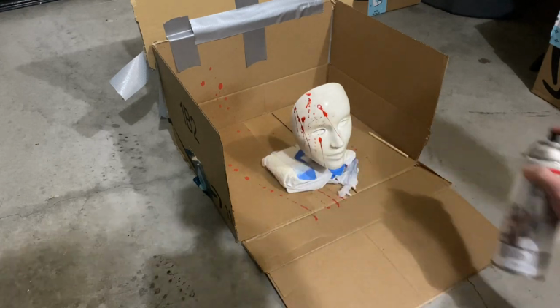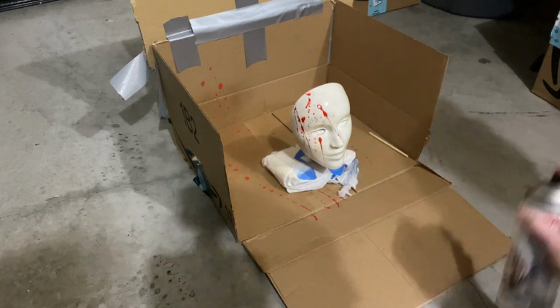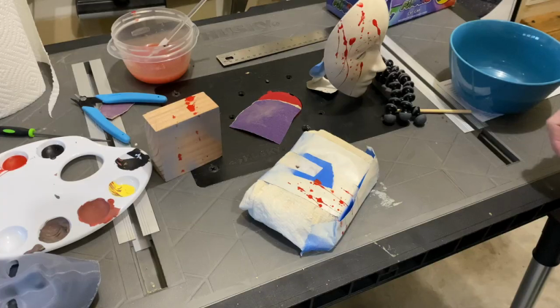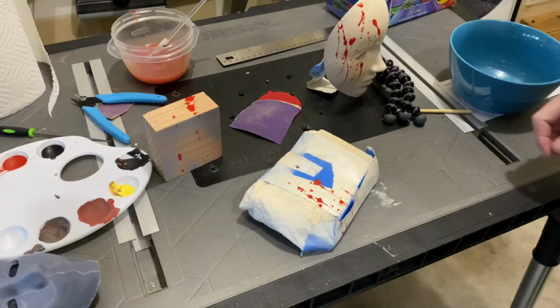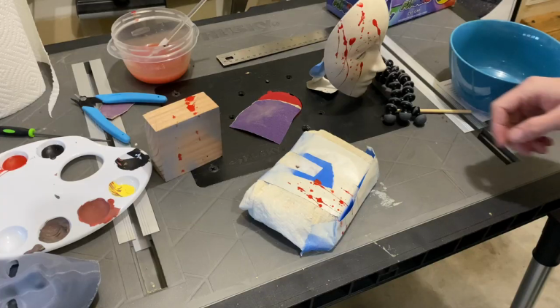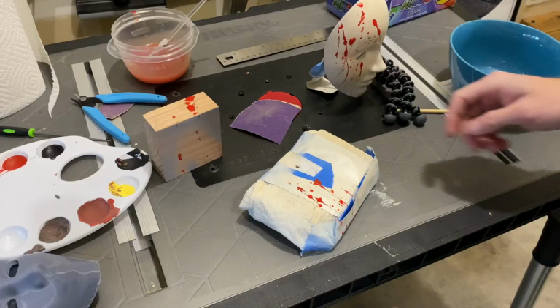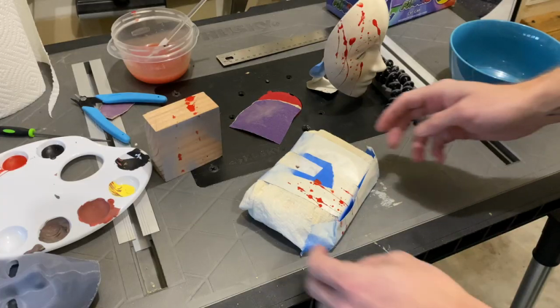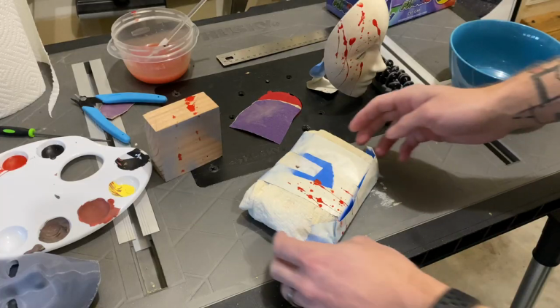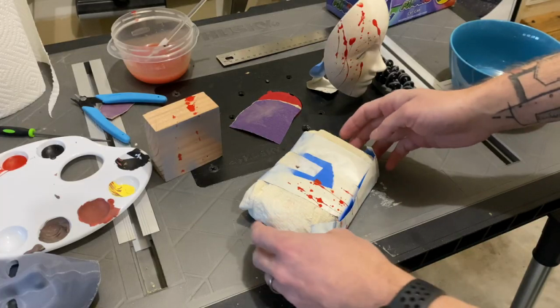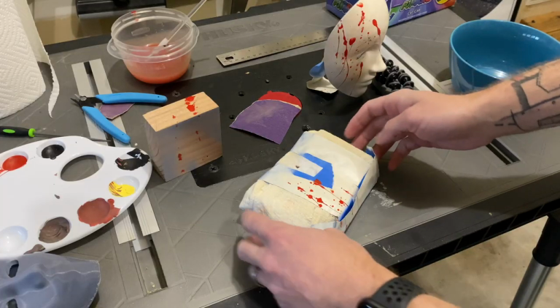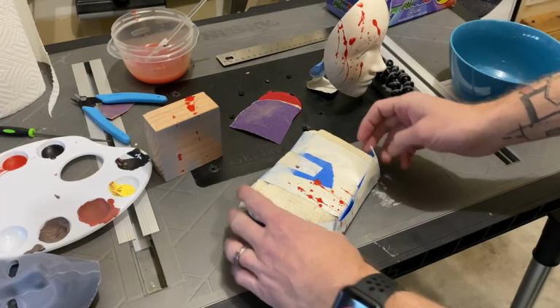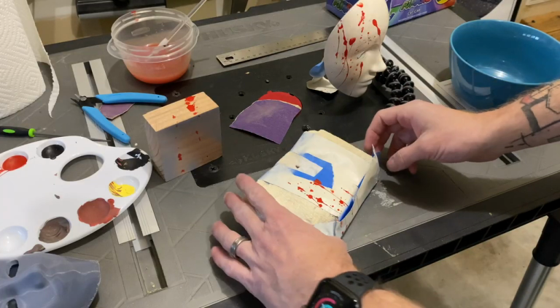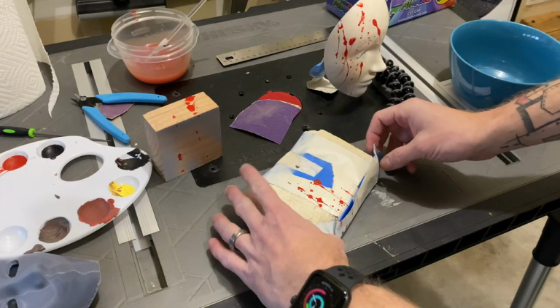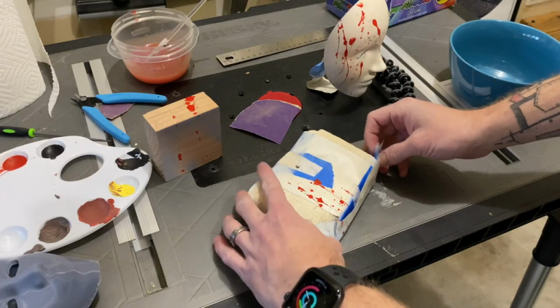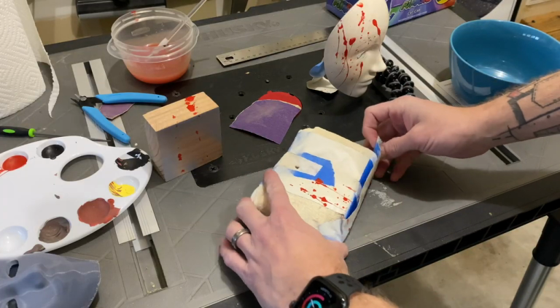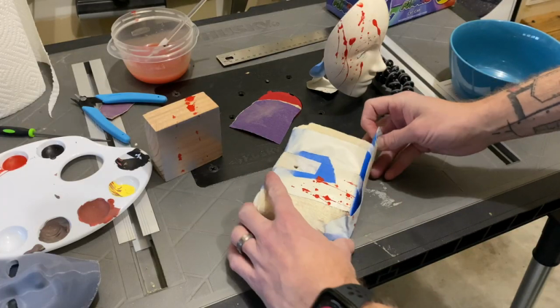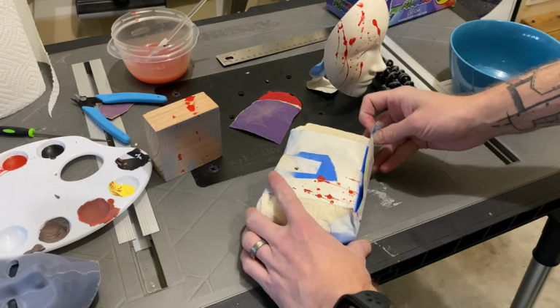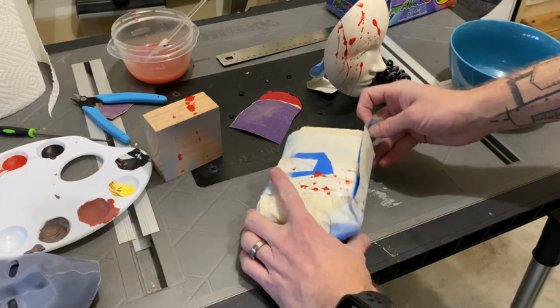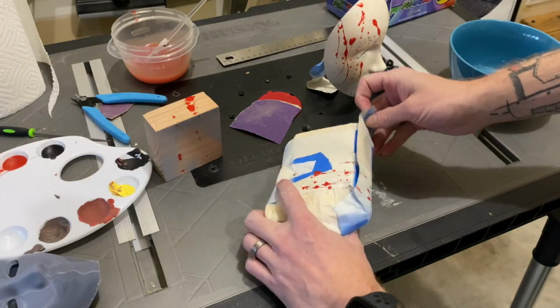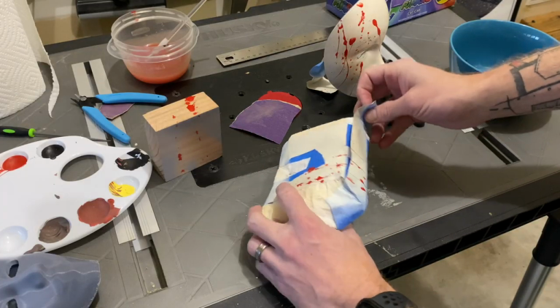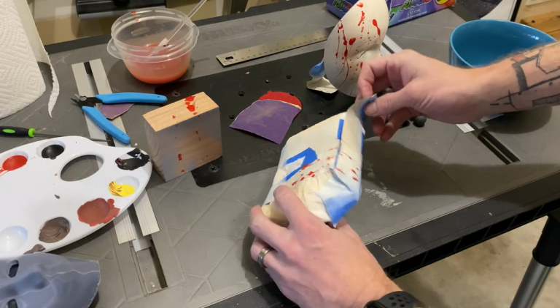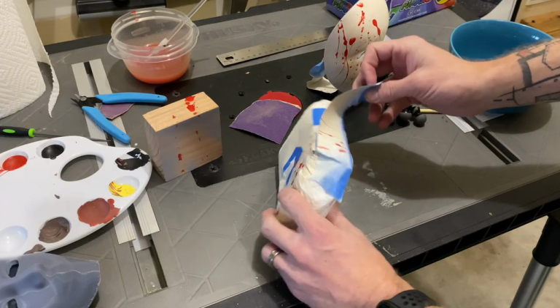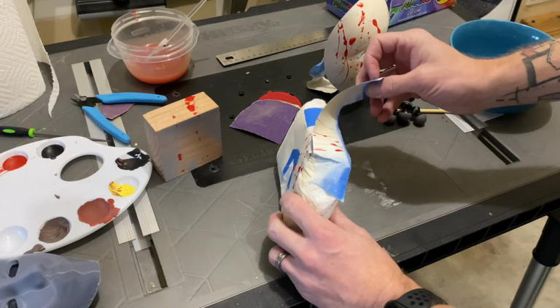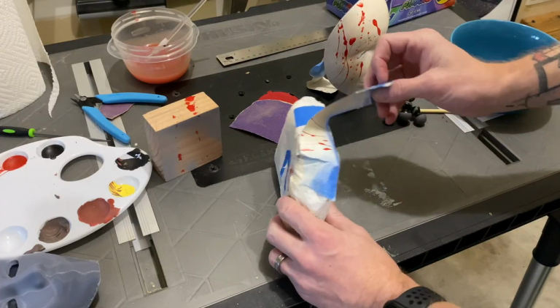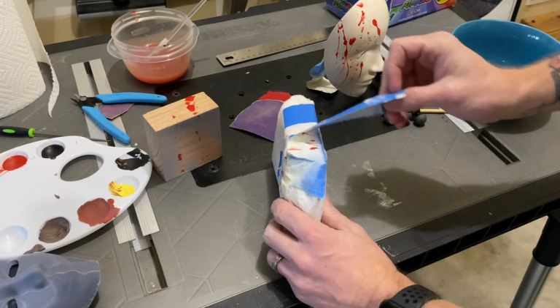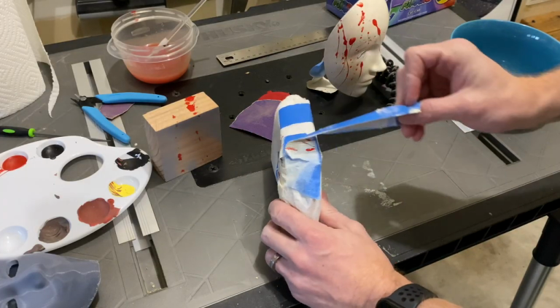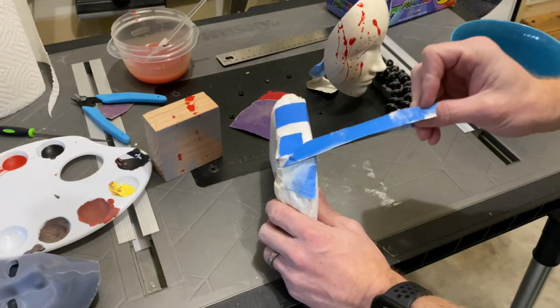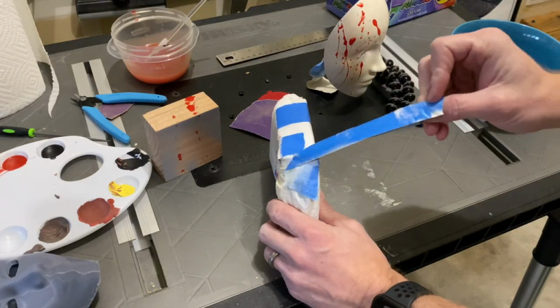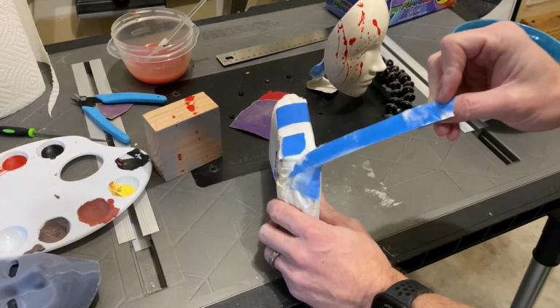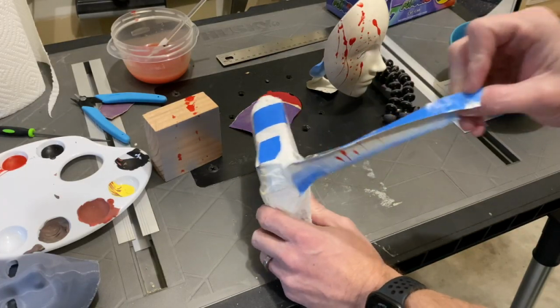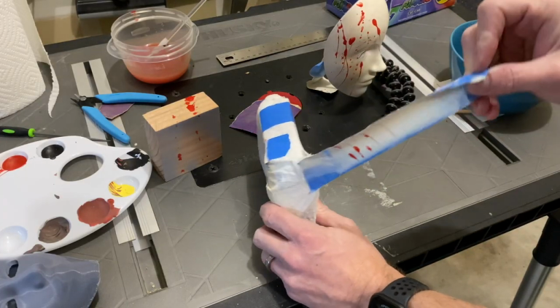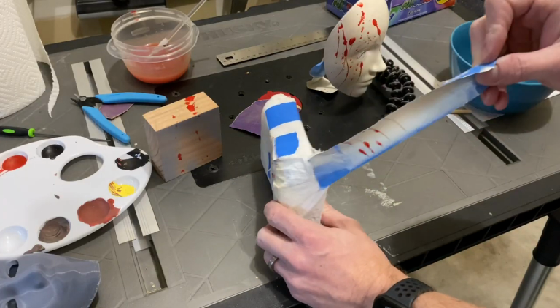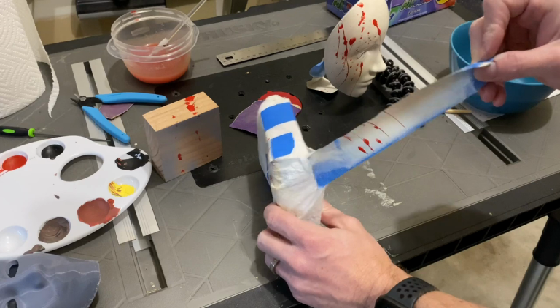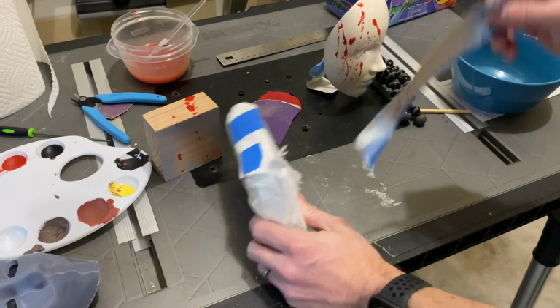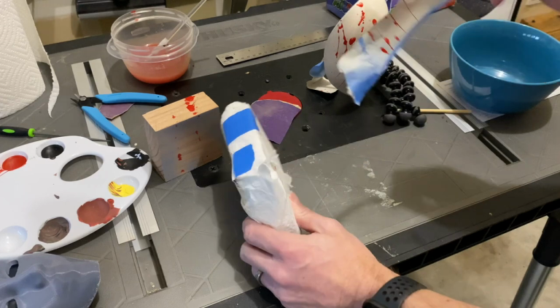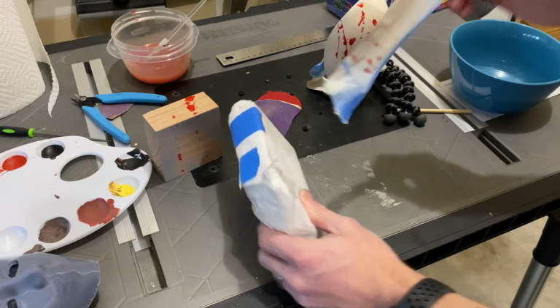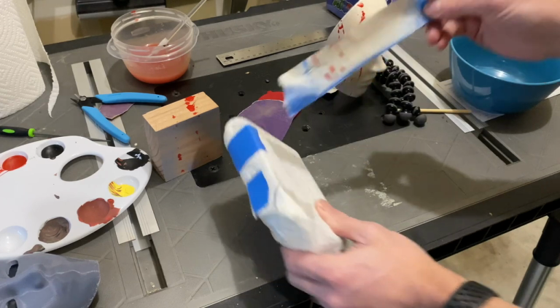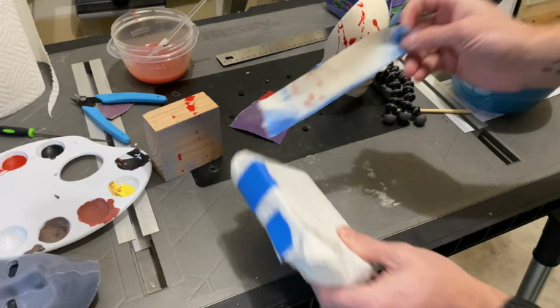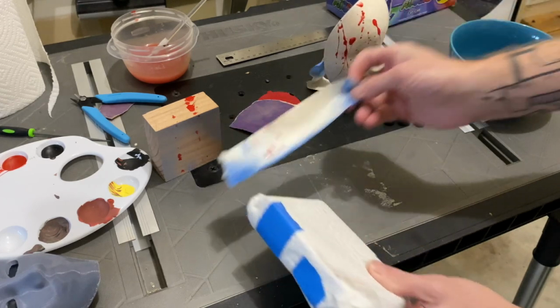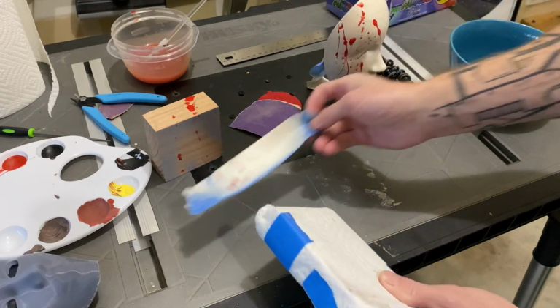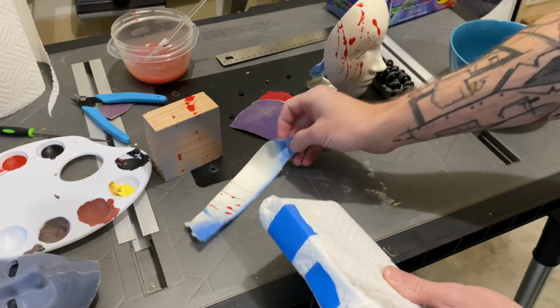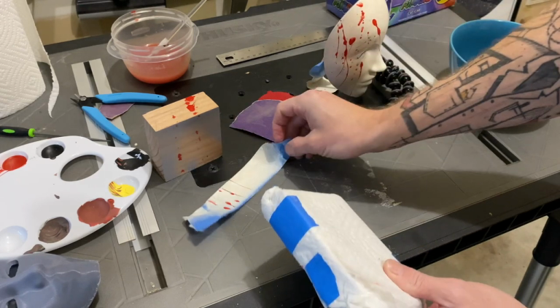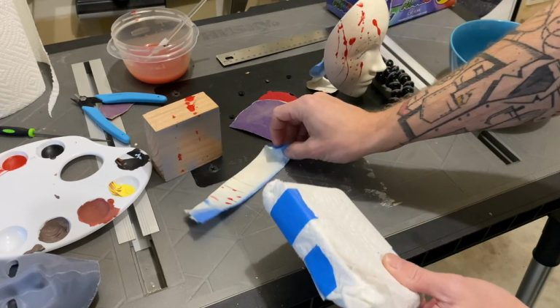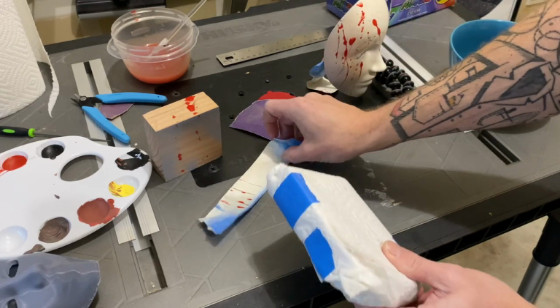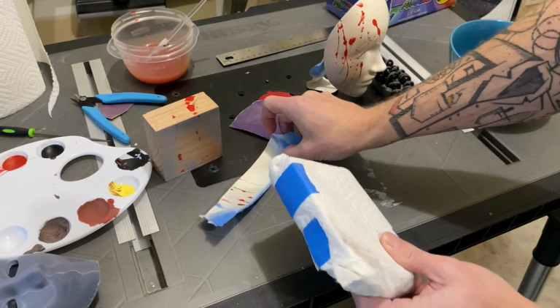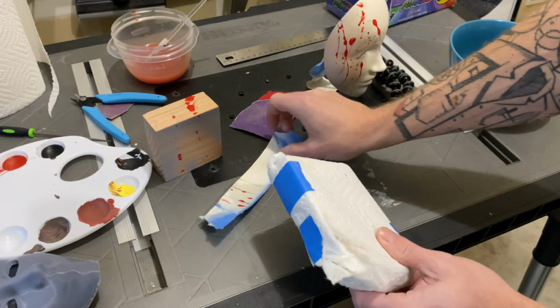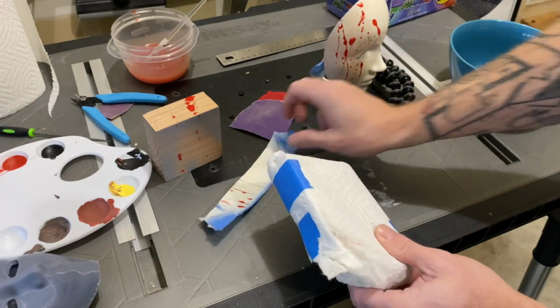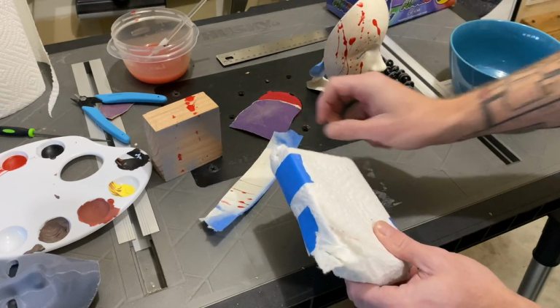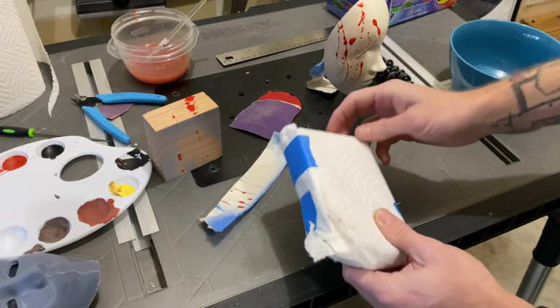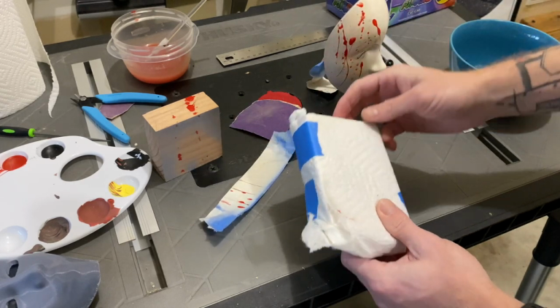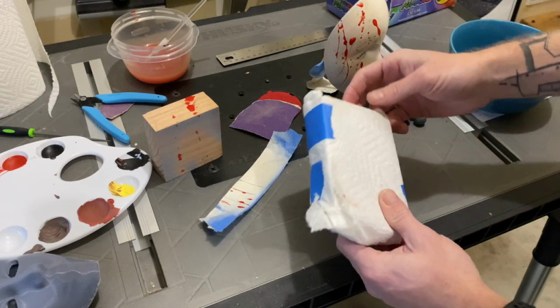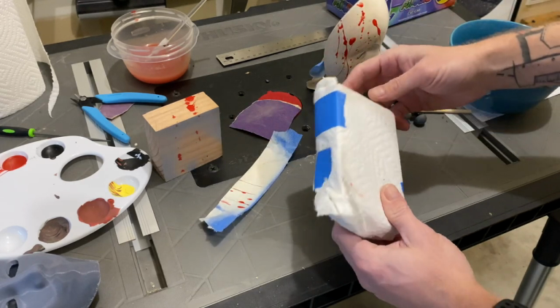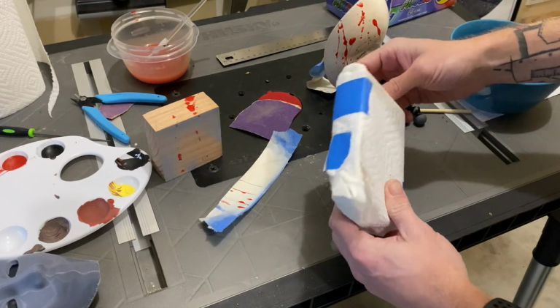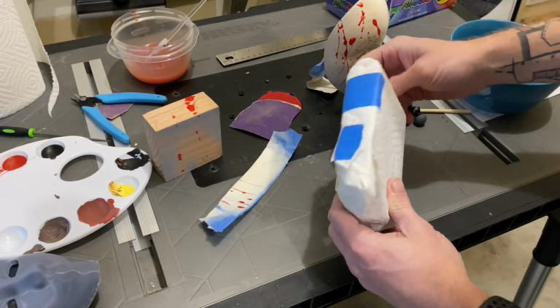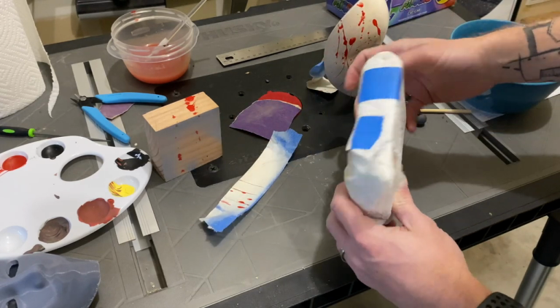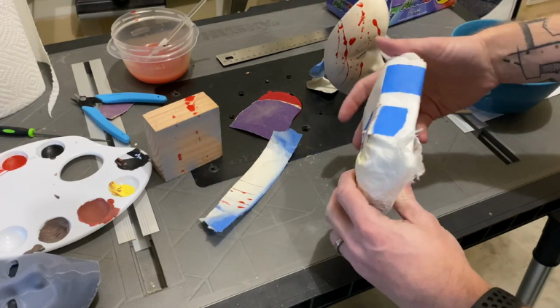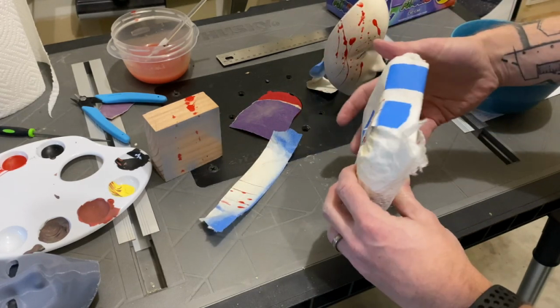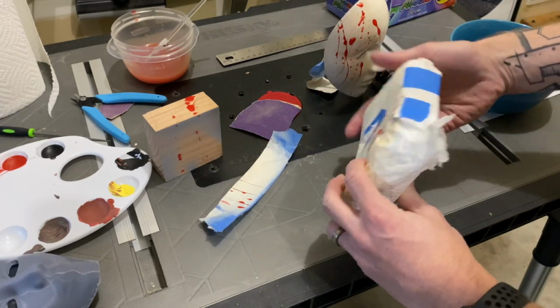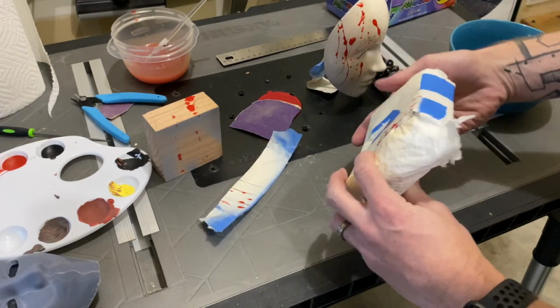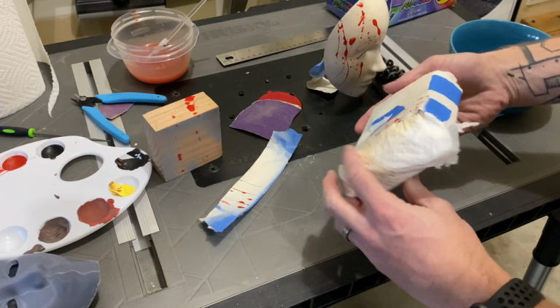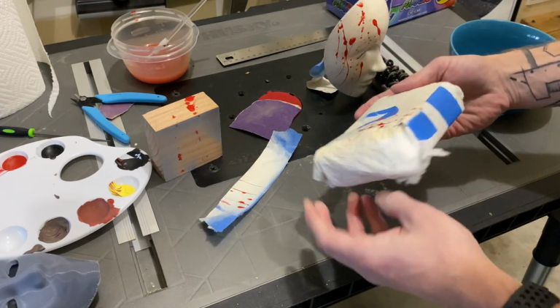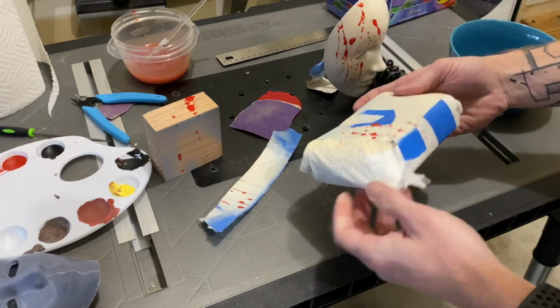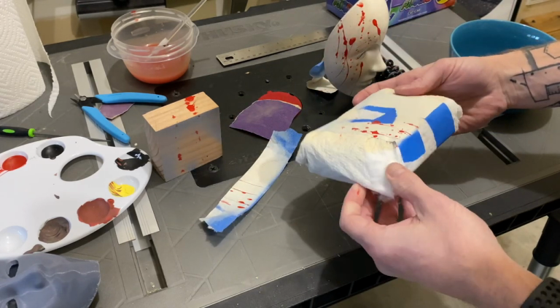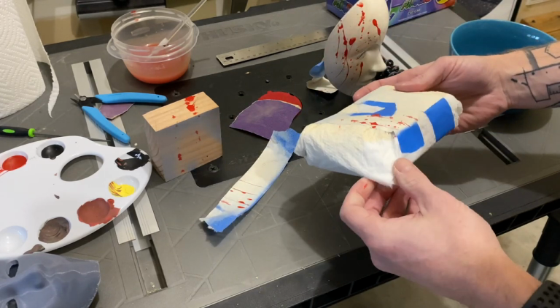While that's drying, I'm just going to peel the masking off this piece of wood, and I can sand it back and stain it, ready for display.